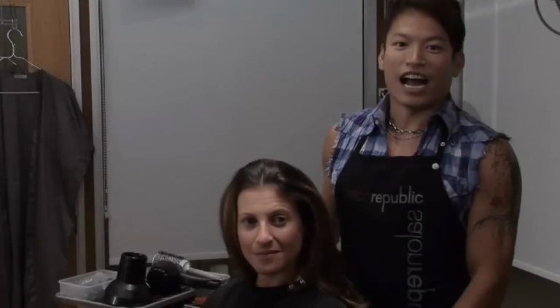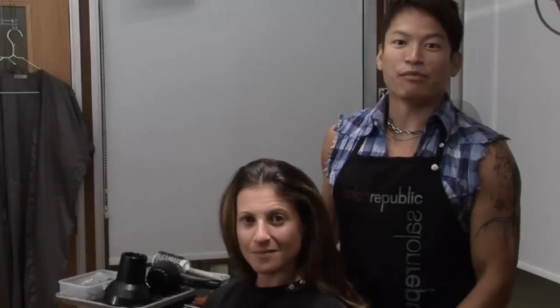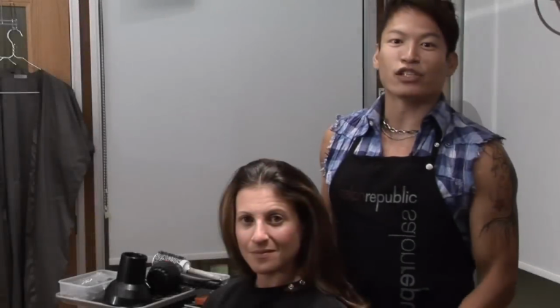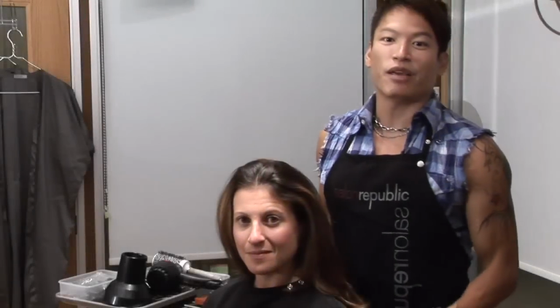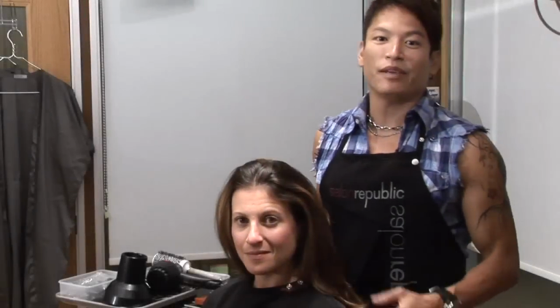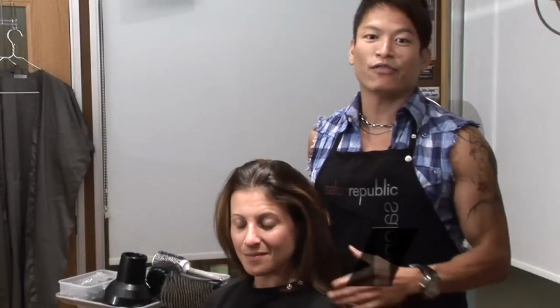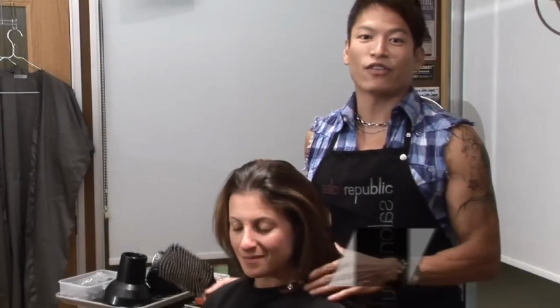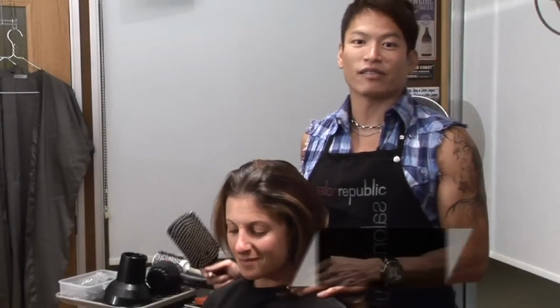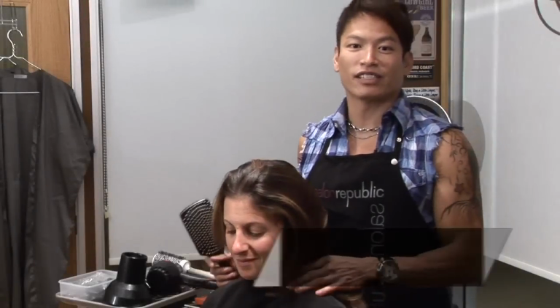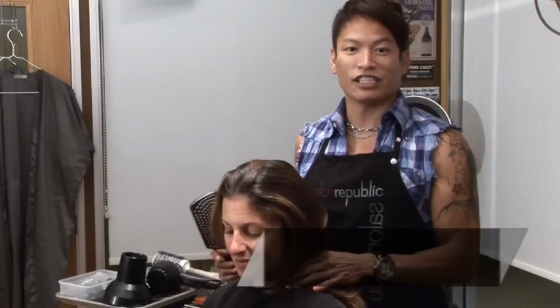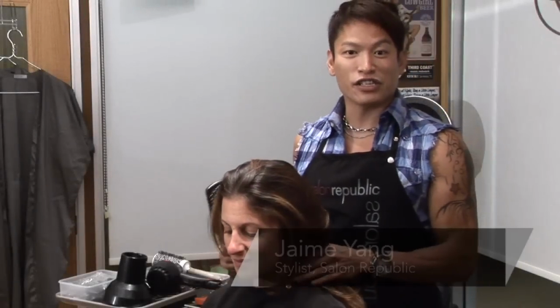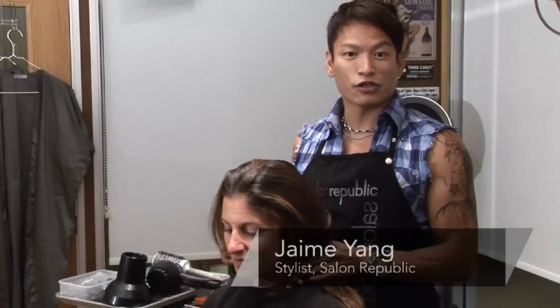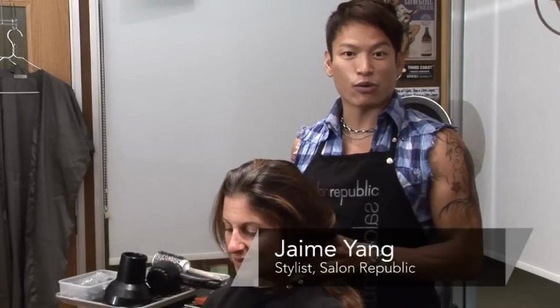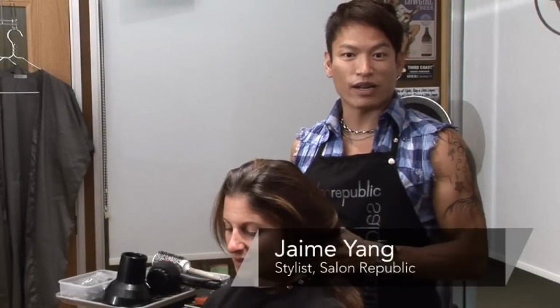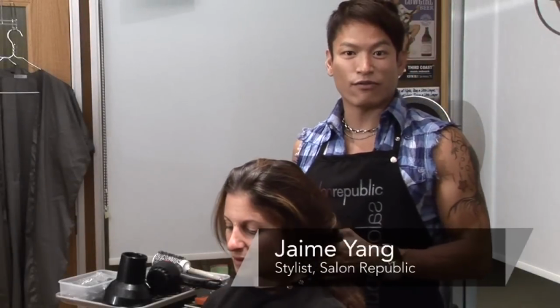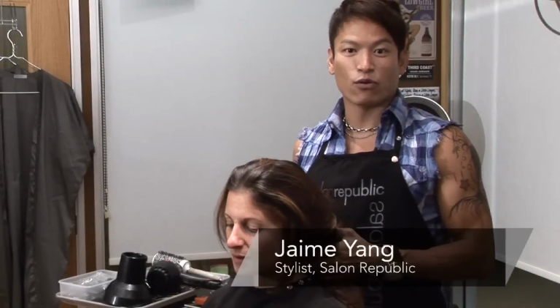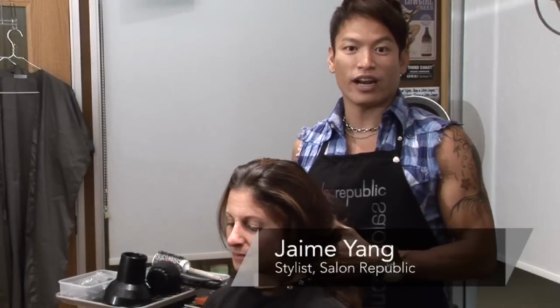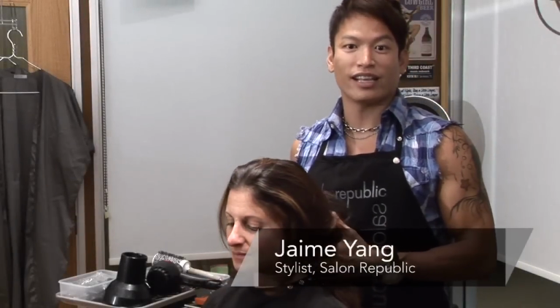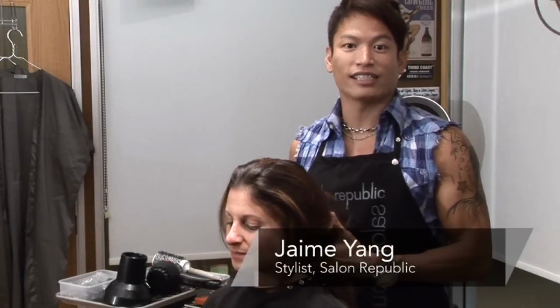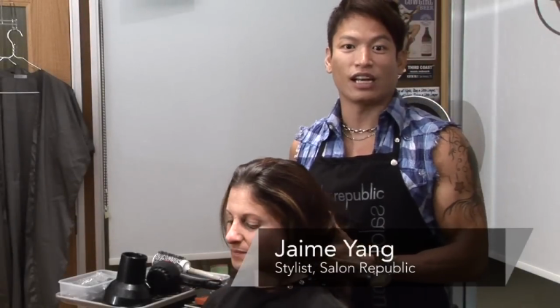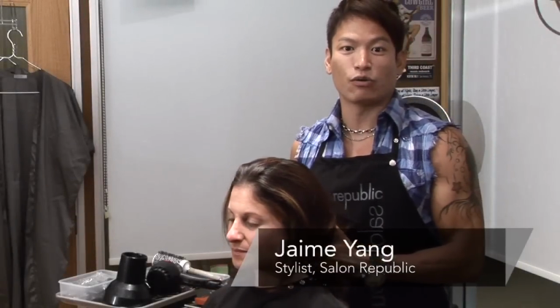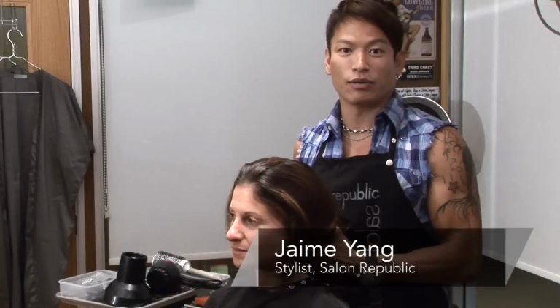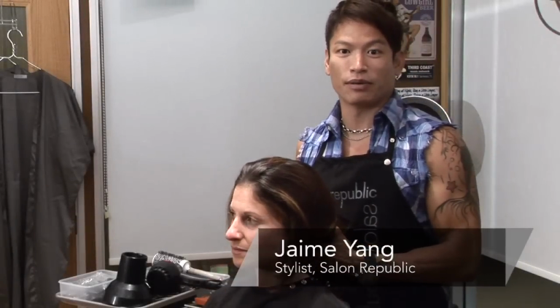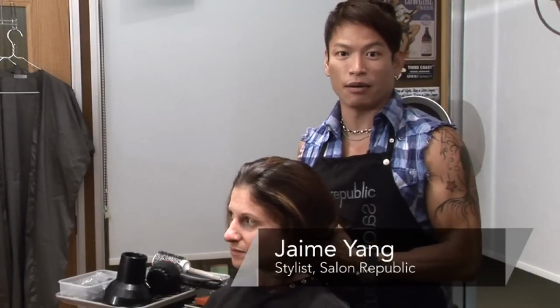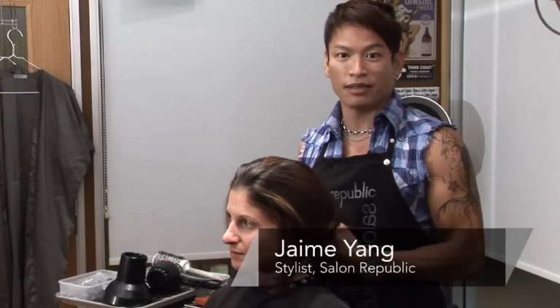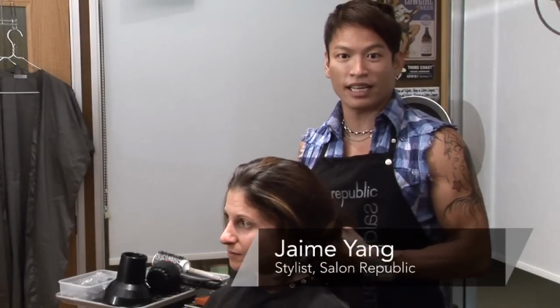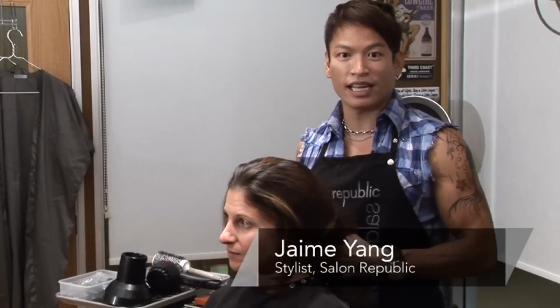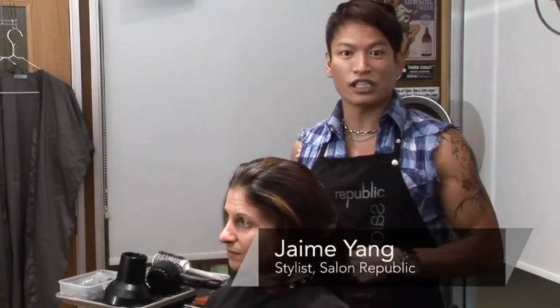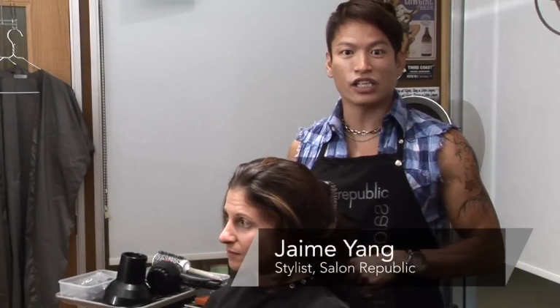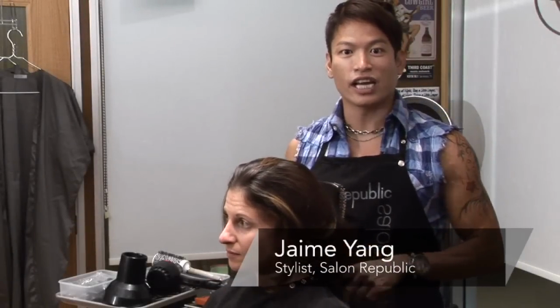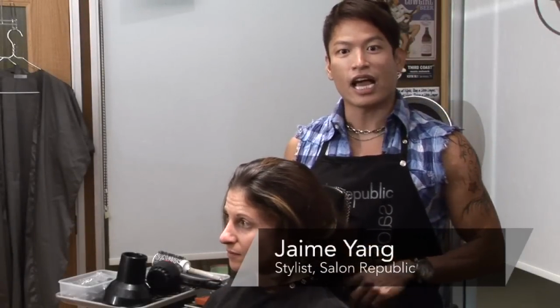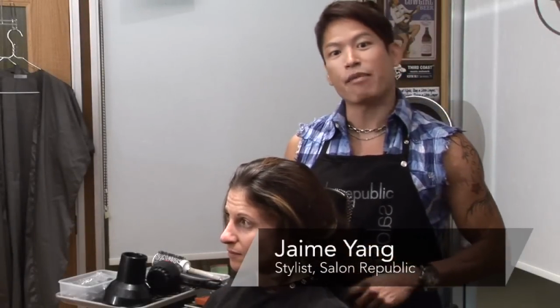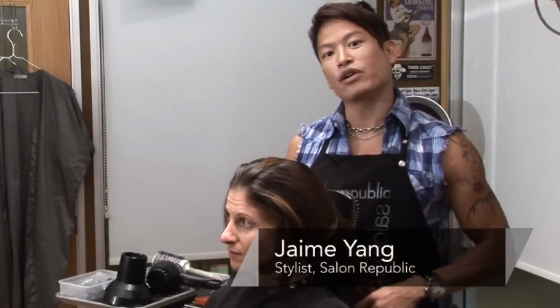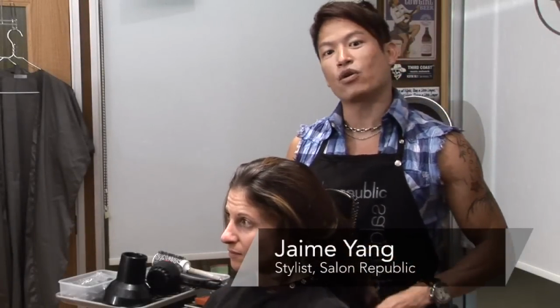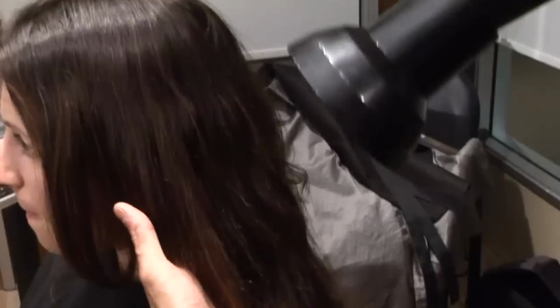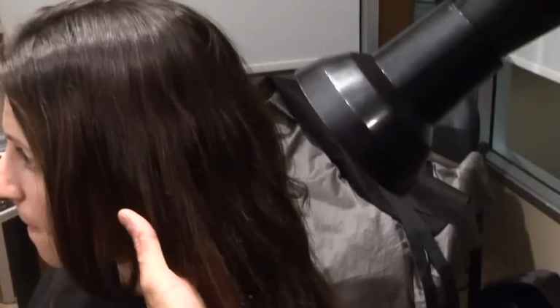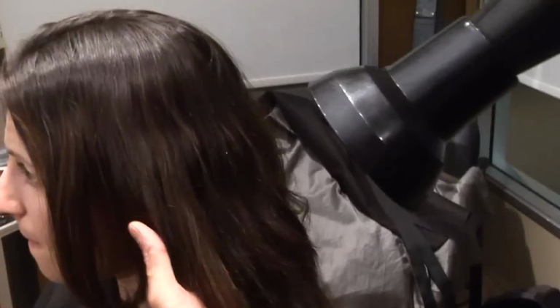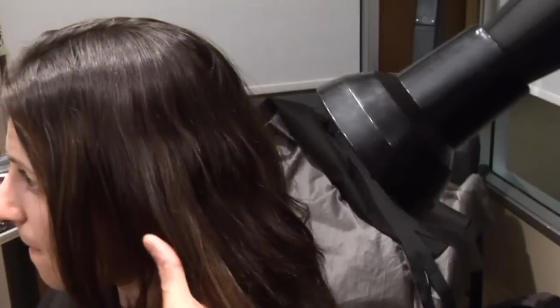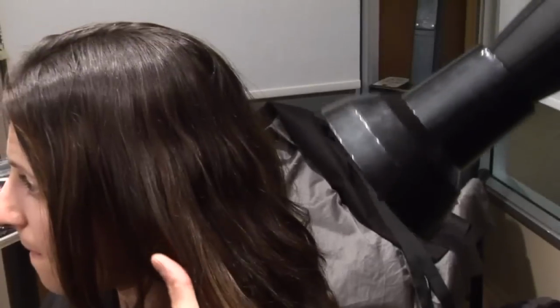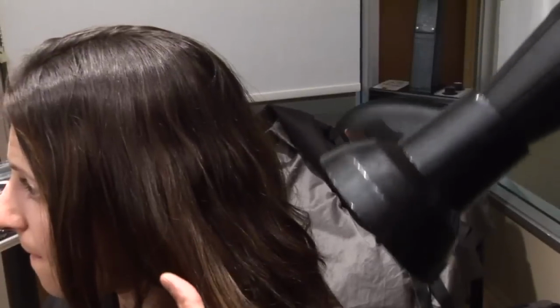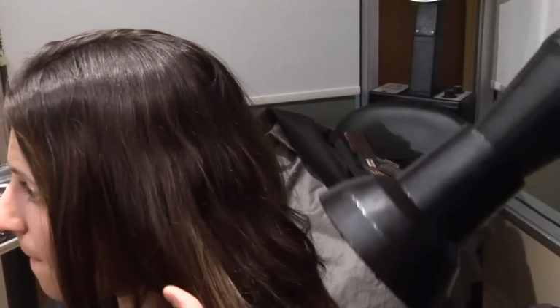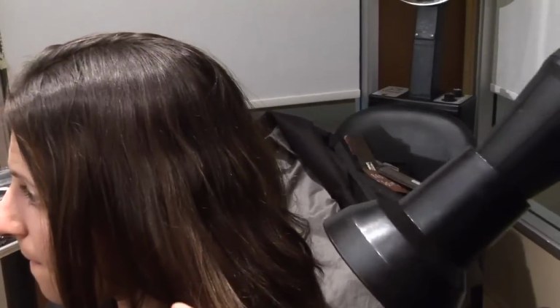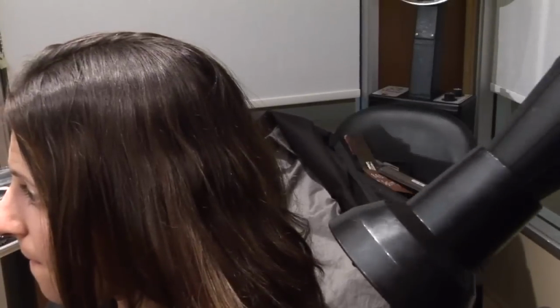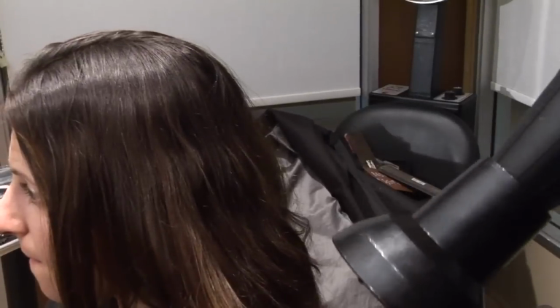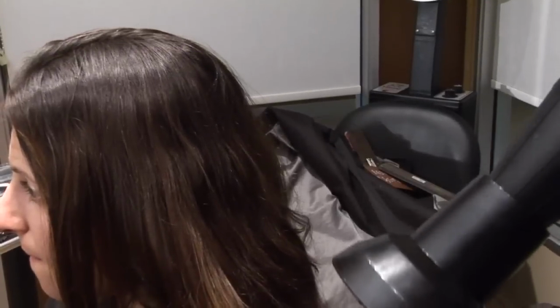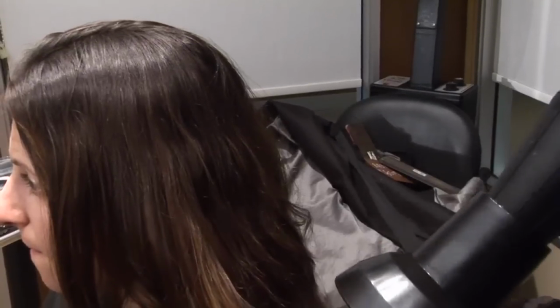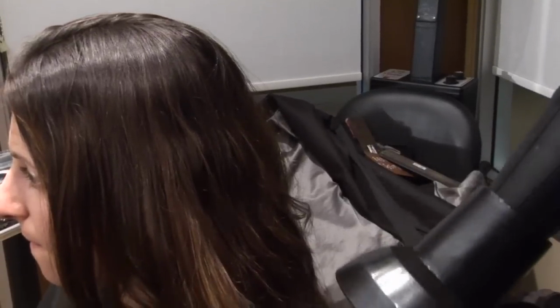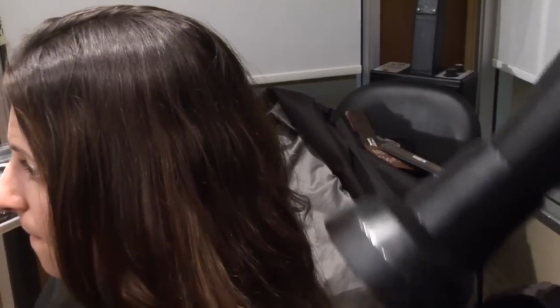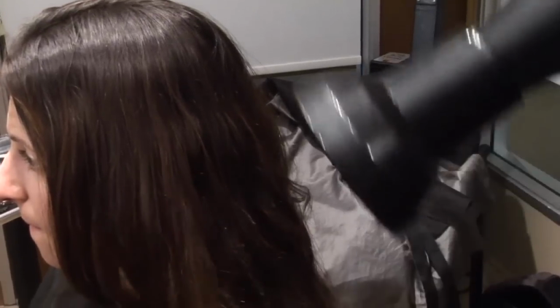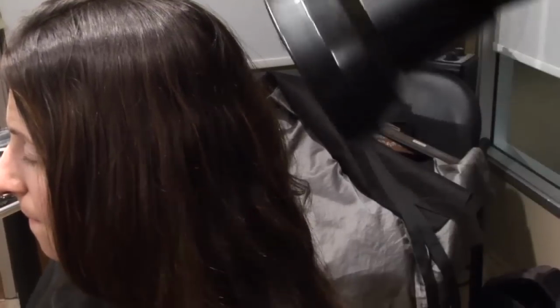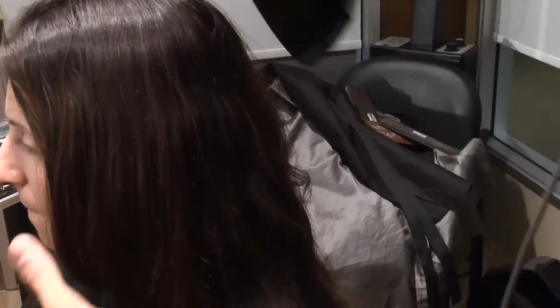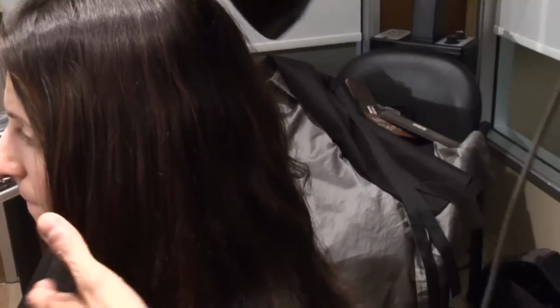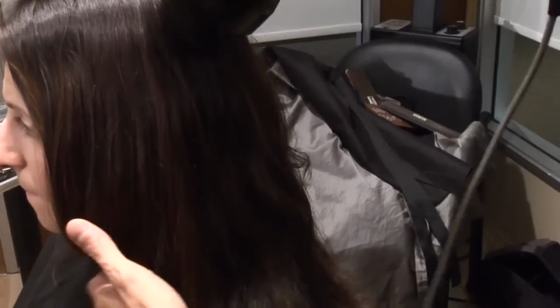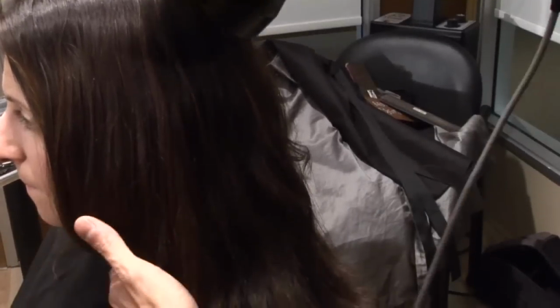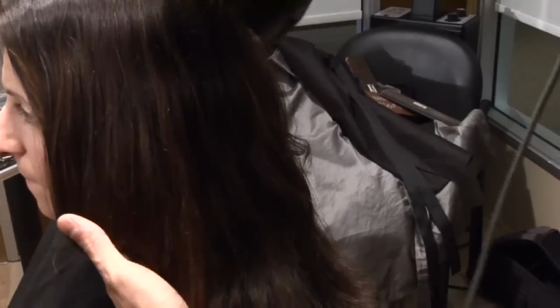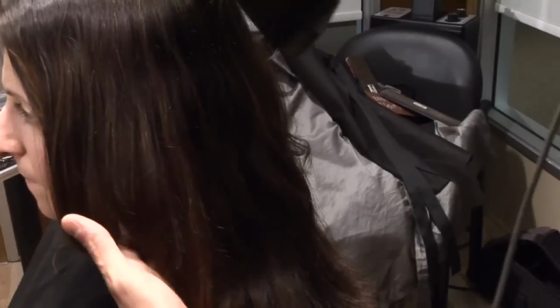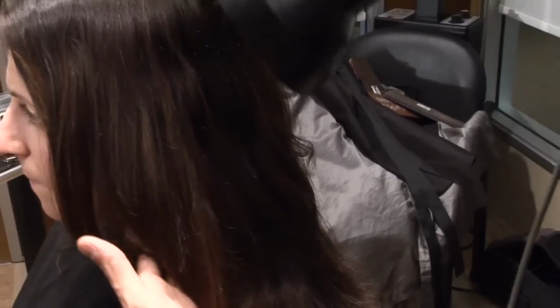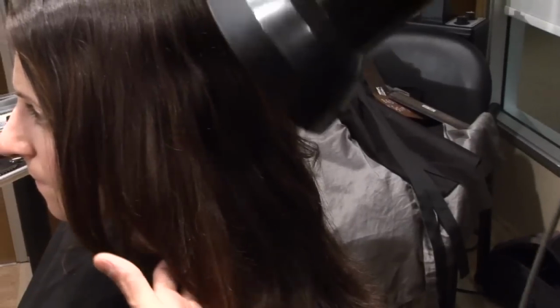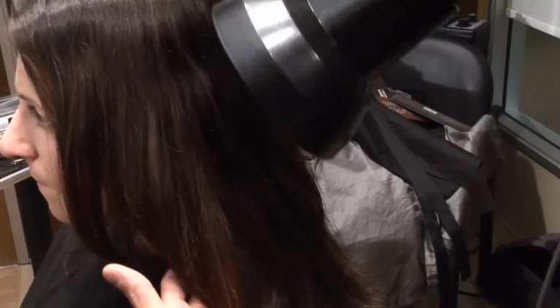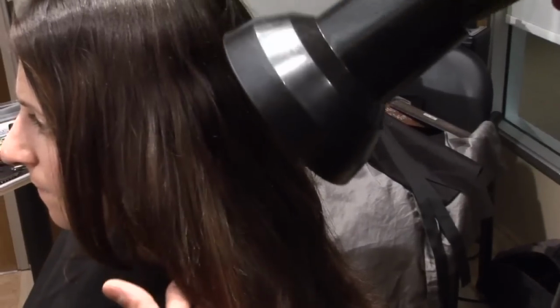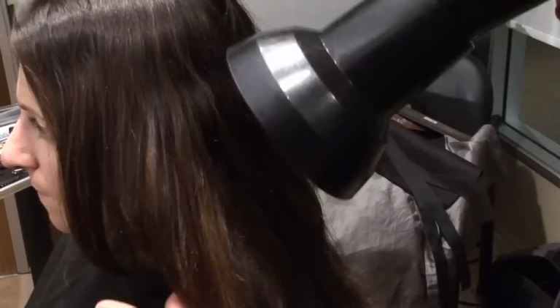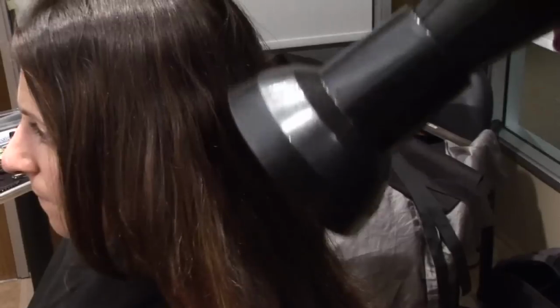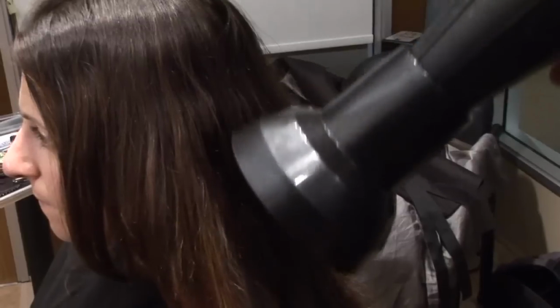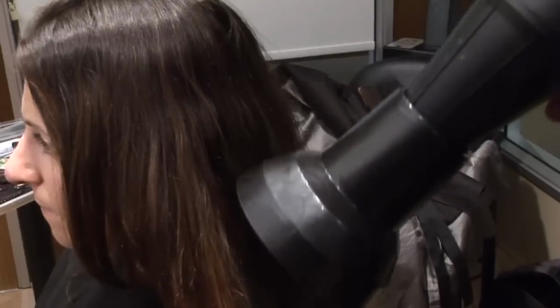I'm Jamie from Studio 24 at Salon Republic, and today I'm going to show you how to diffuse hair for straight hair.